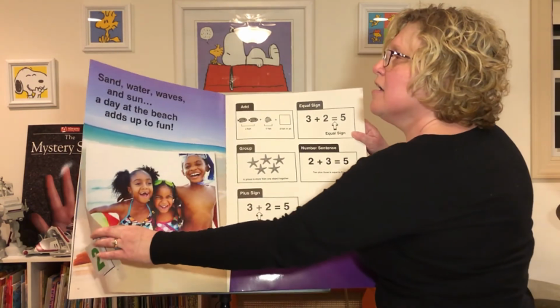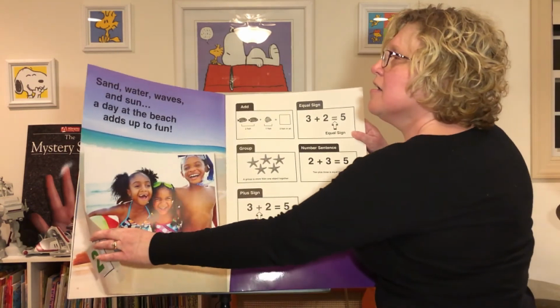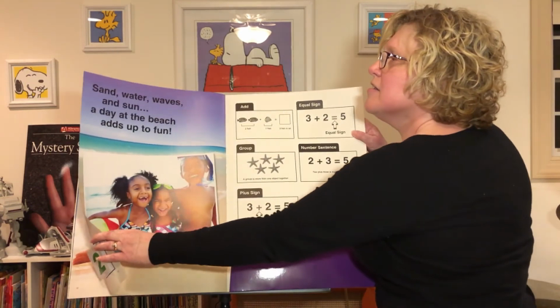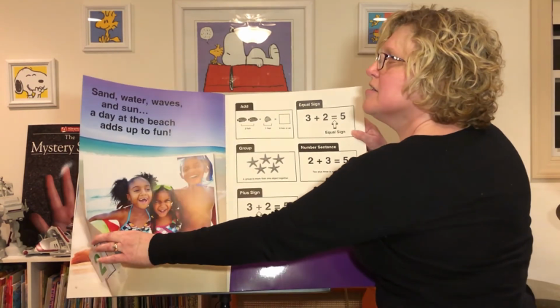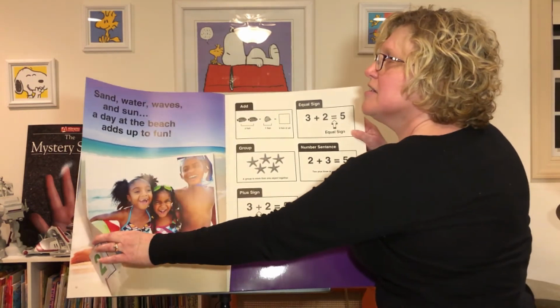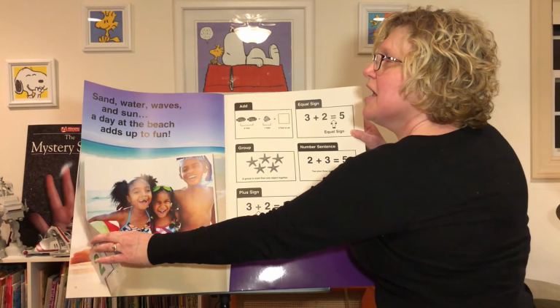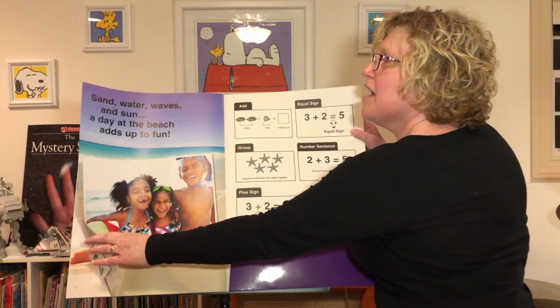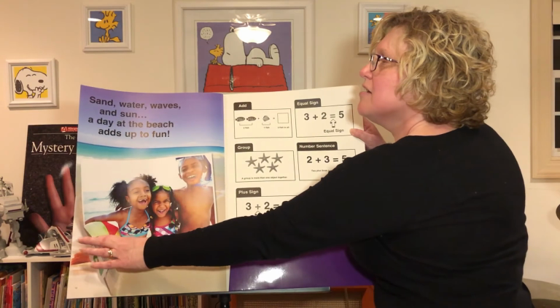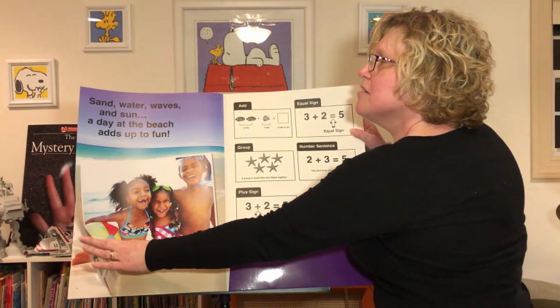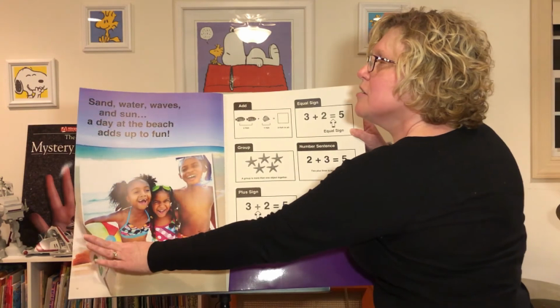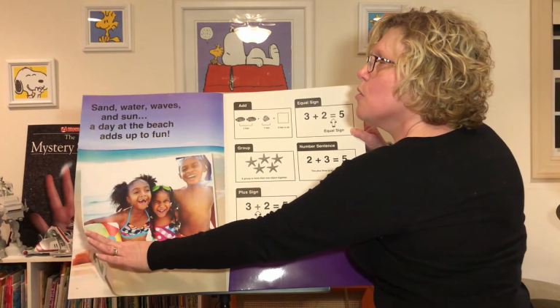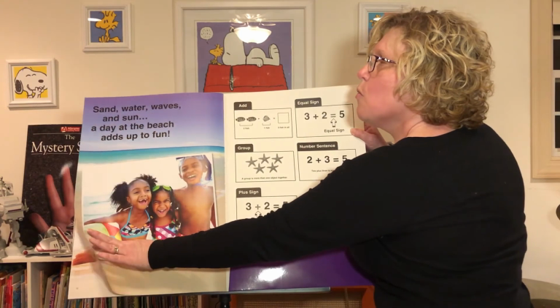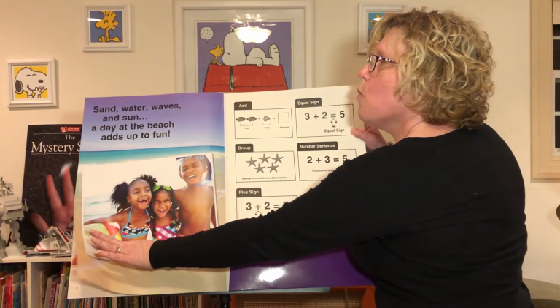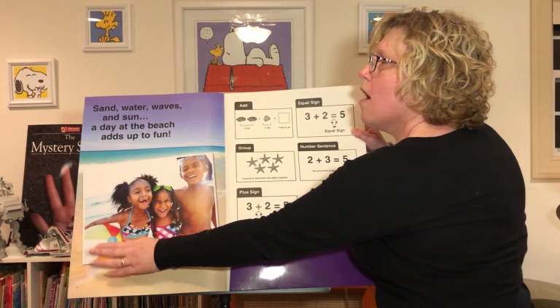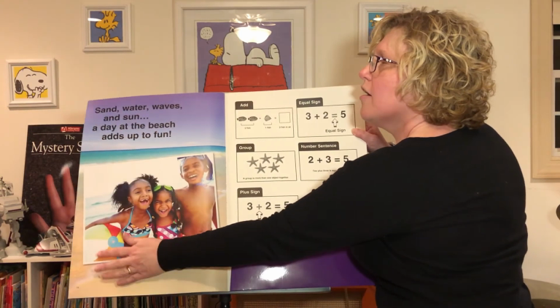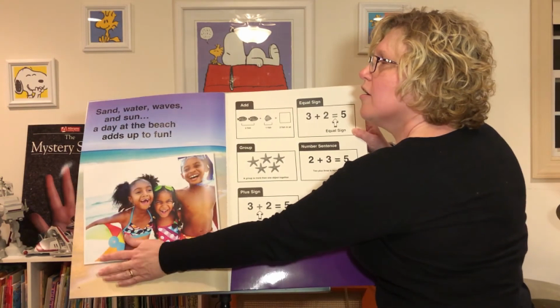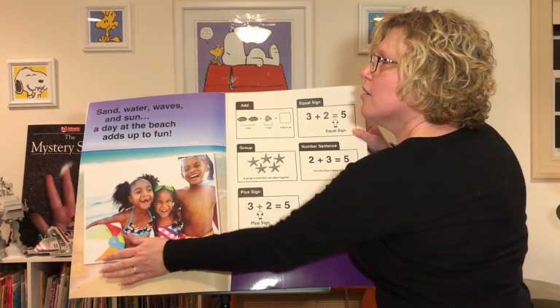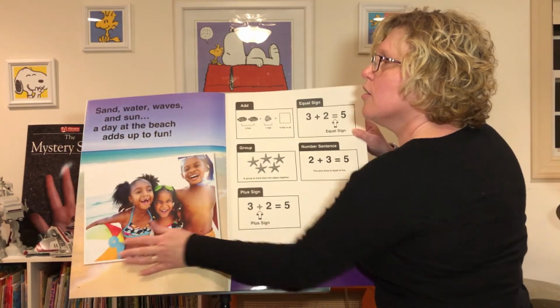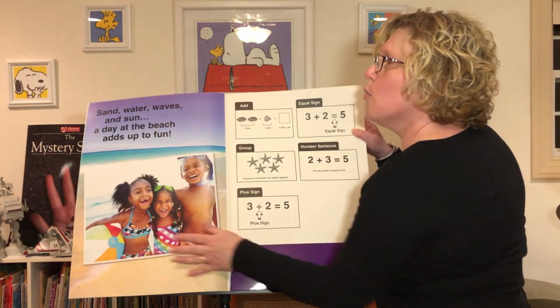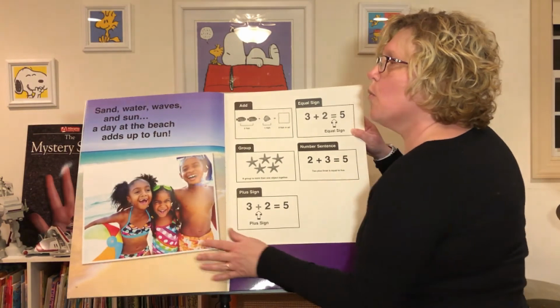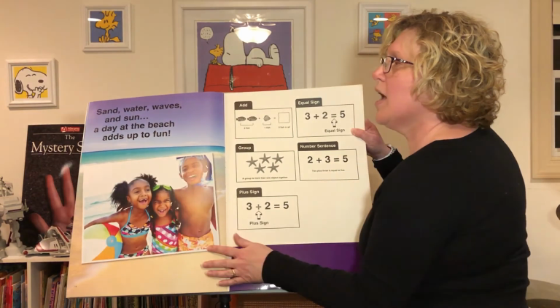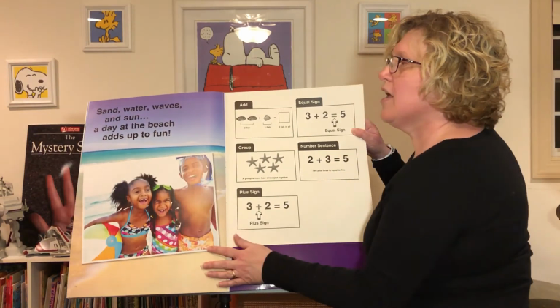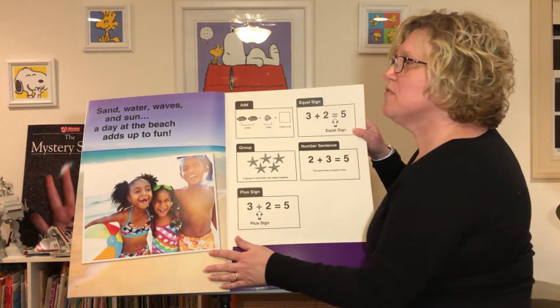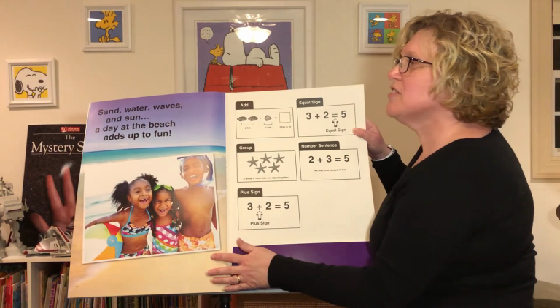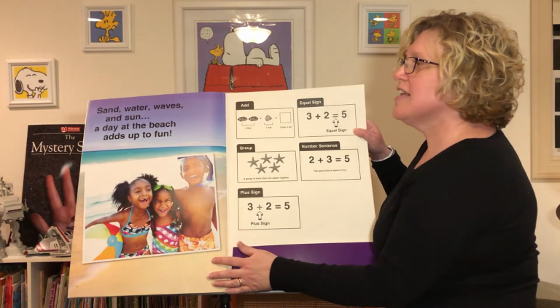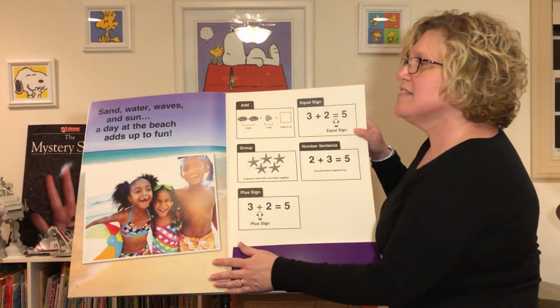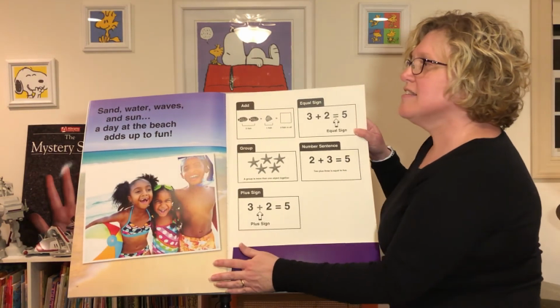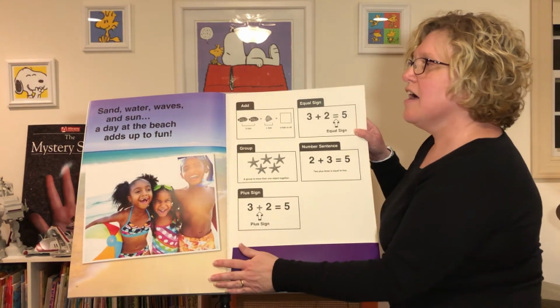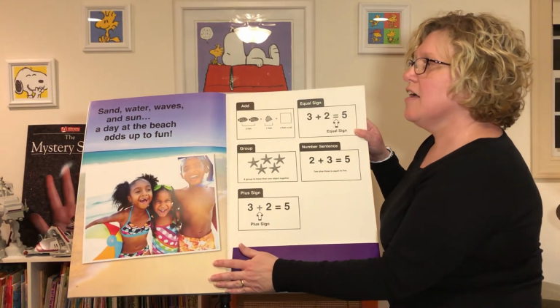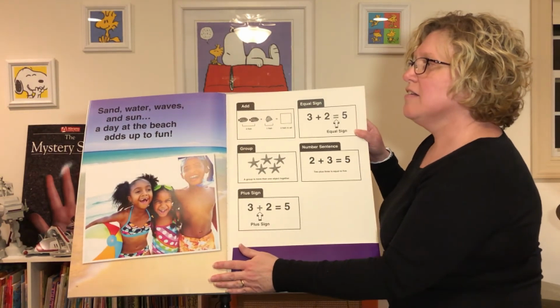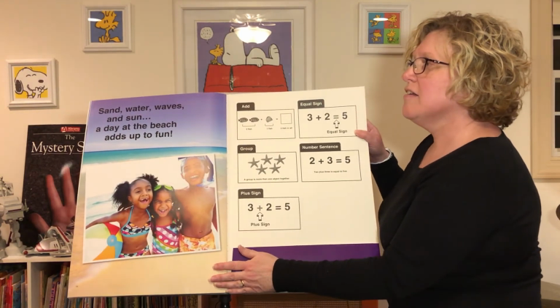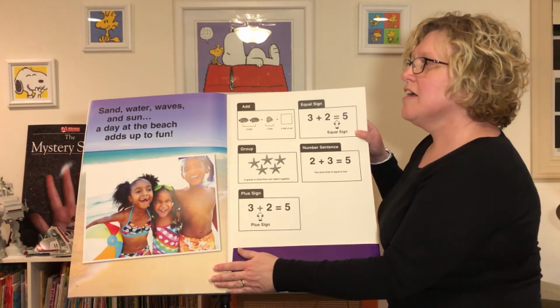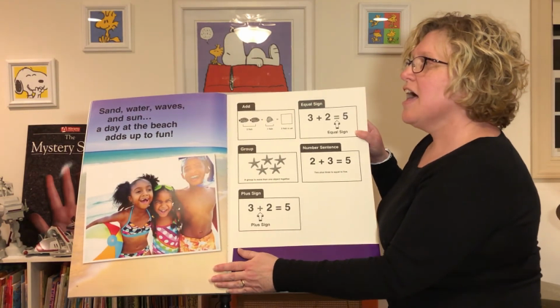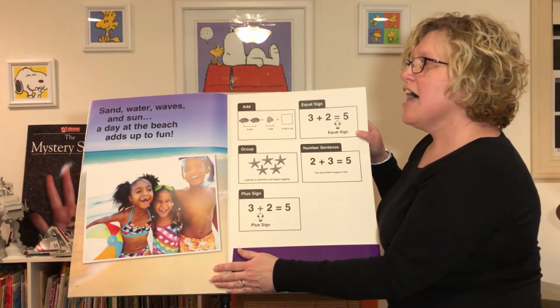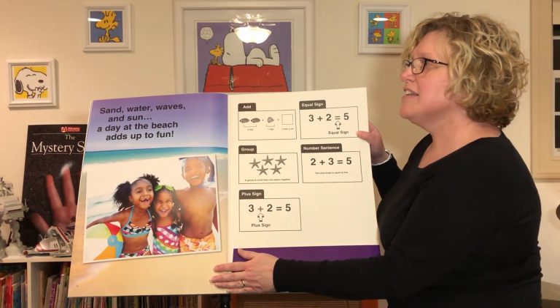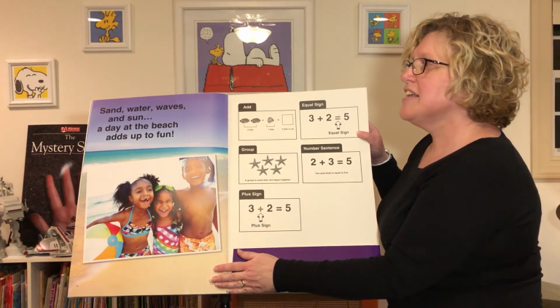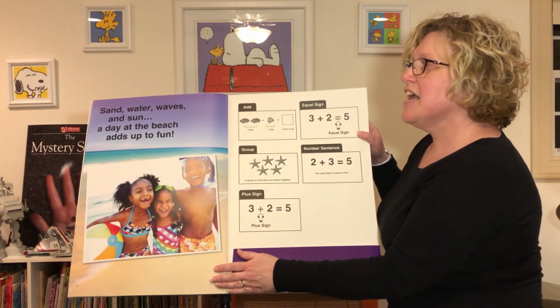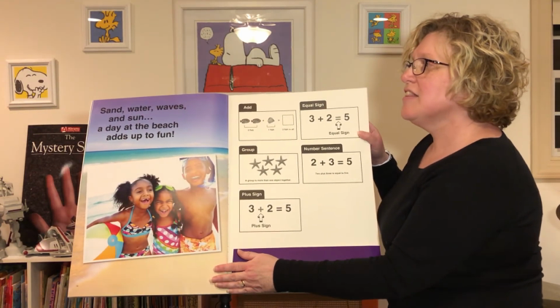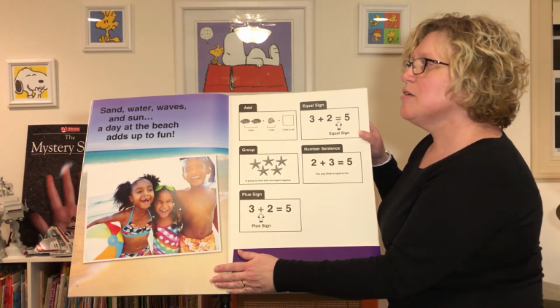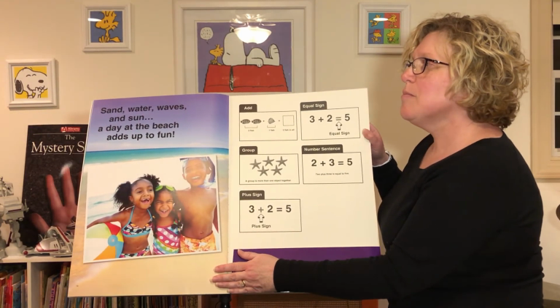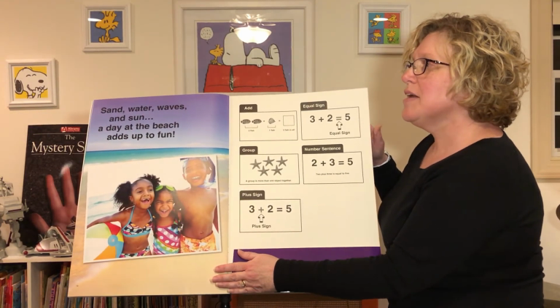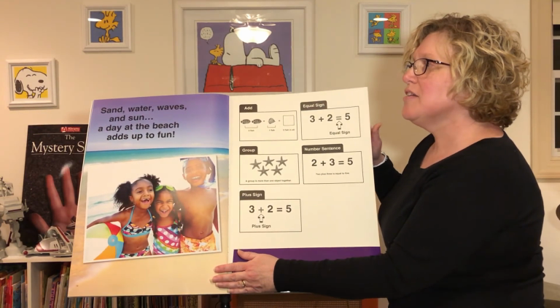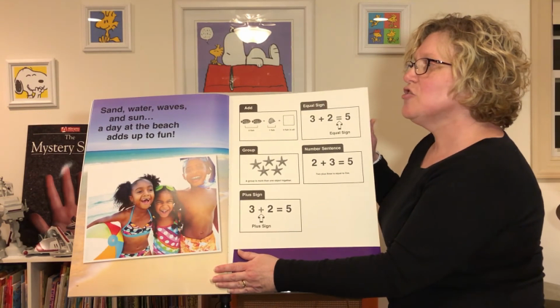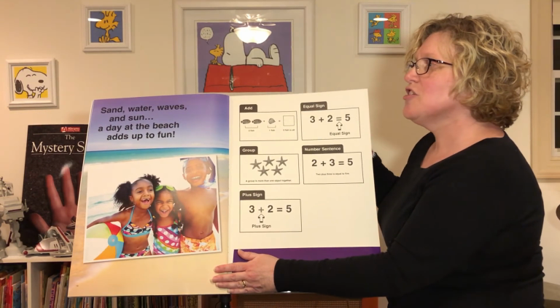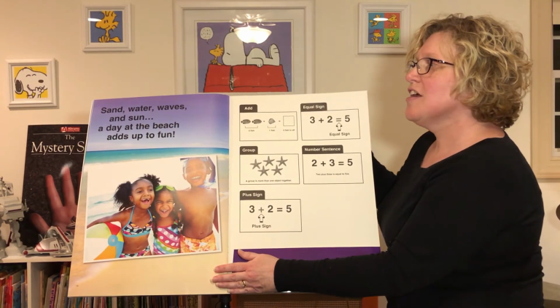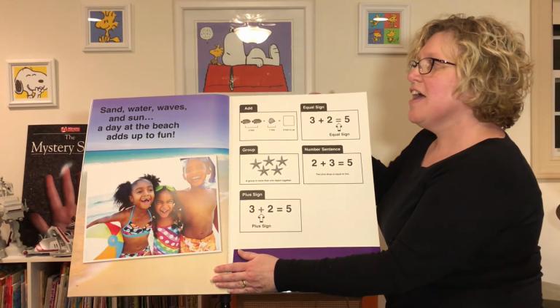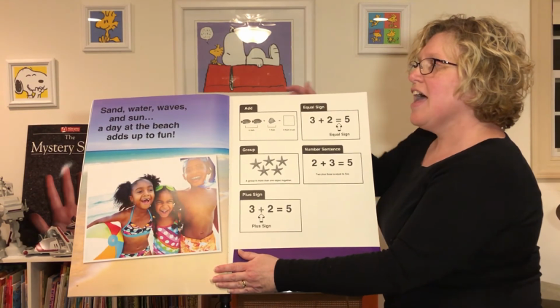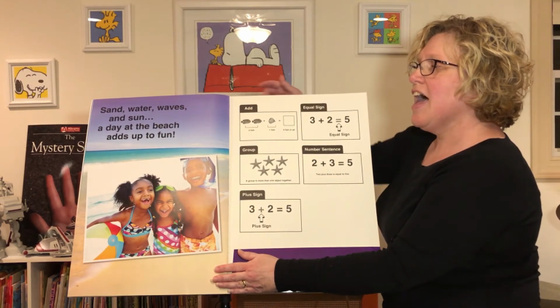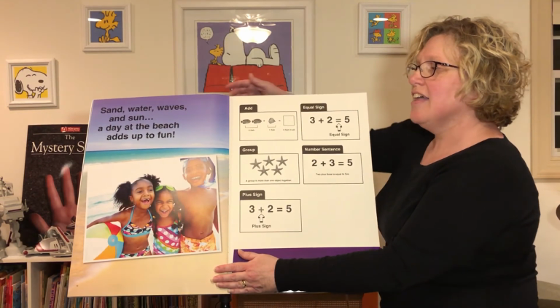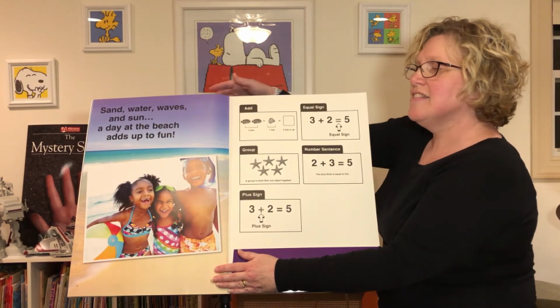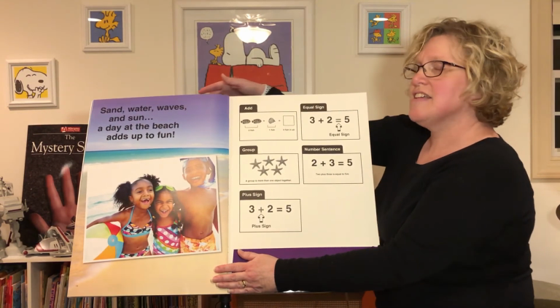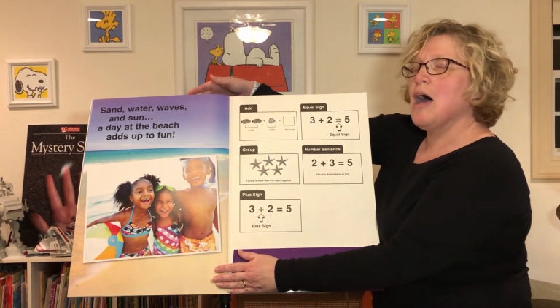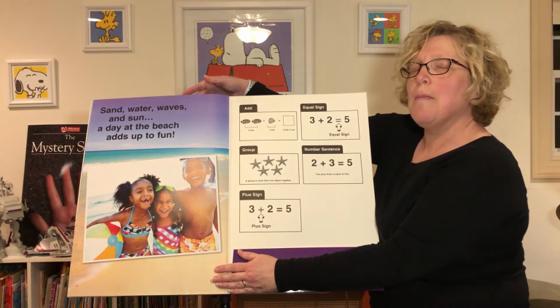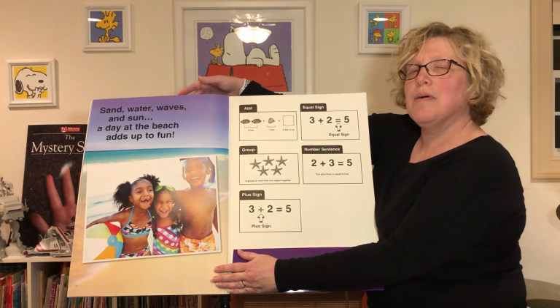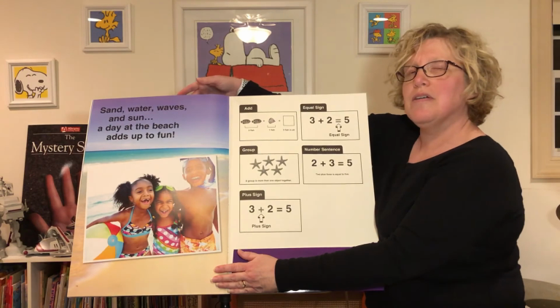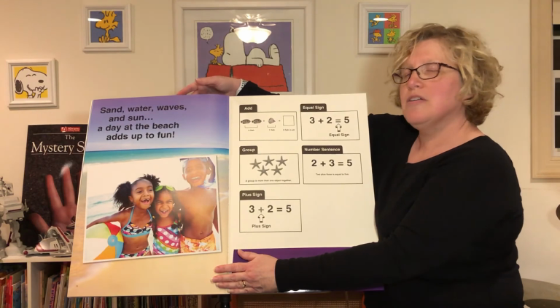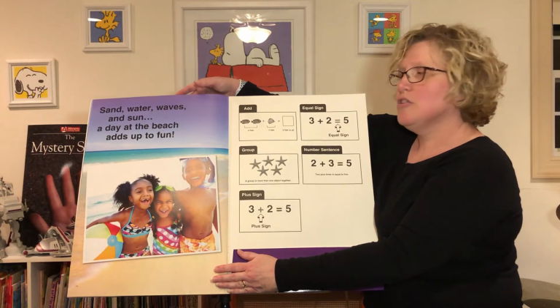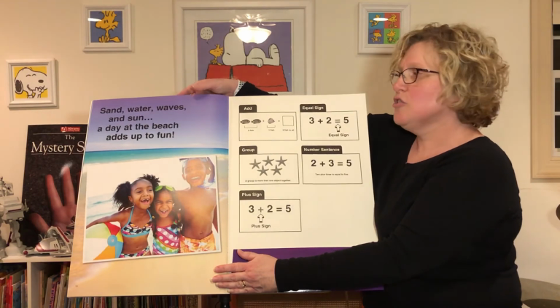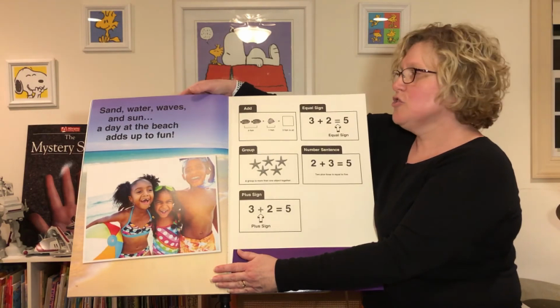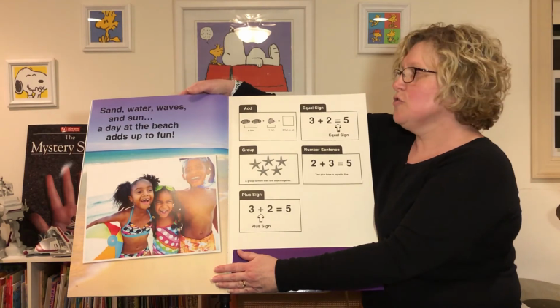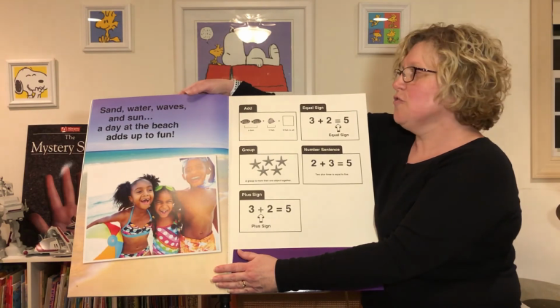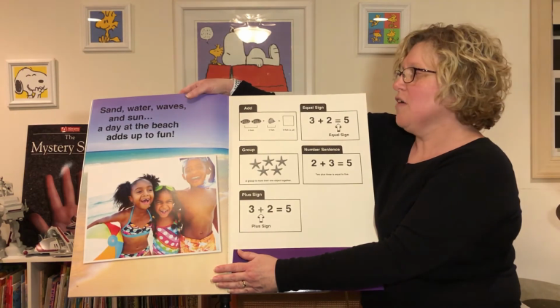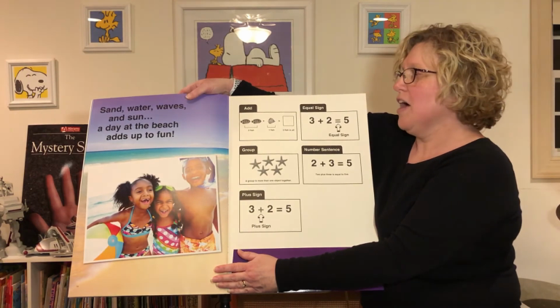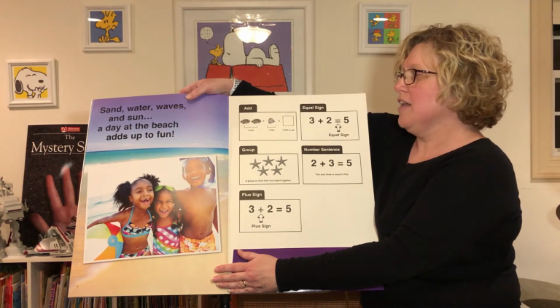Sand, water, waves, and sun — a day at the beach adds up to fun!